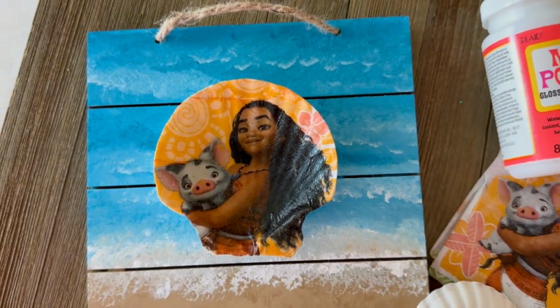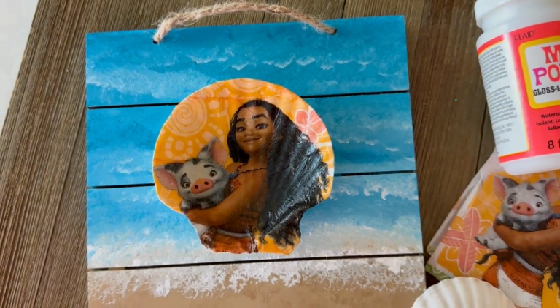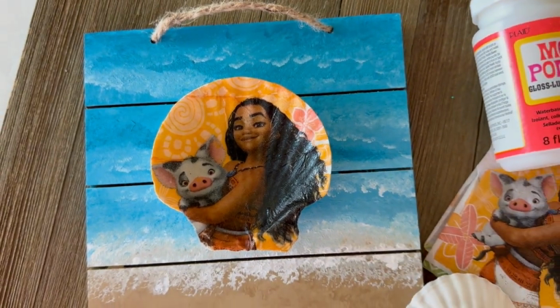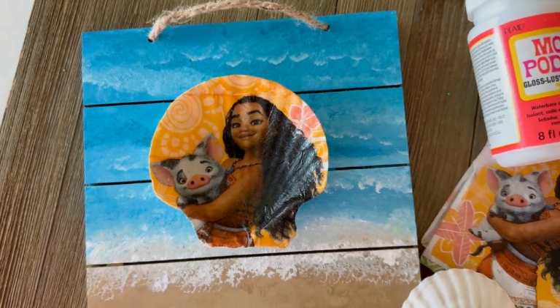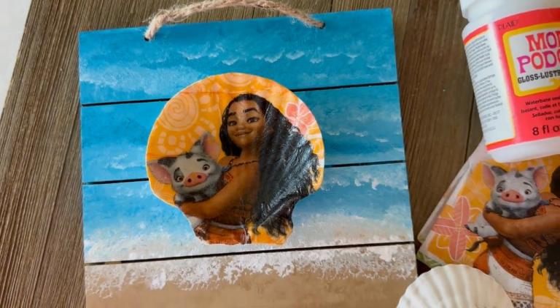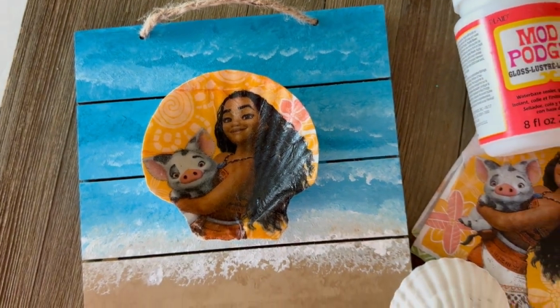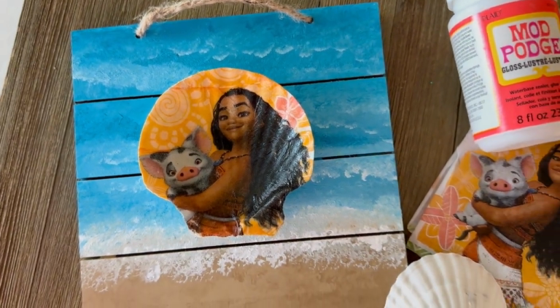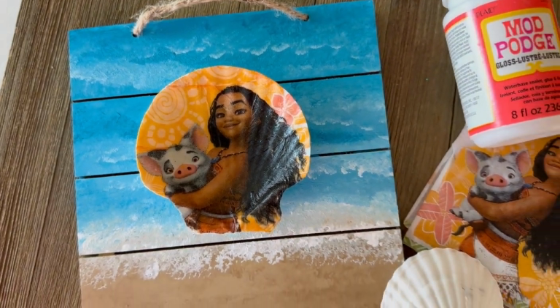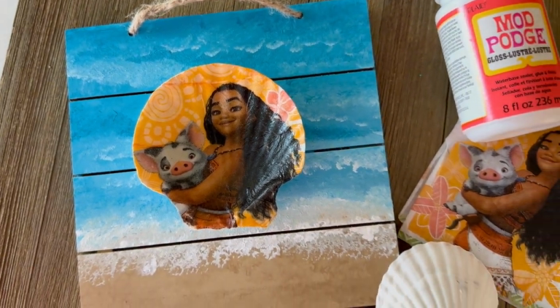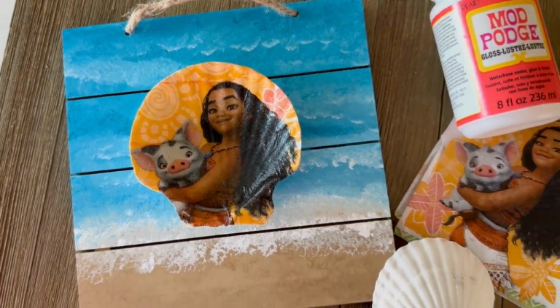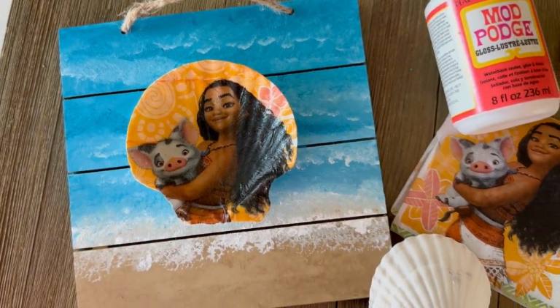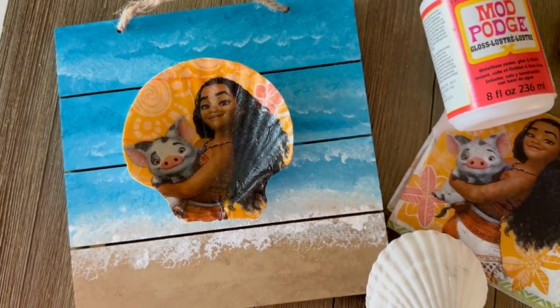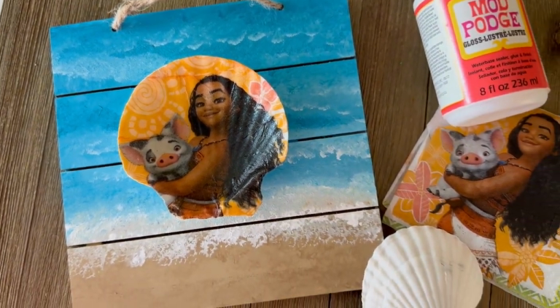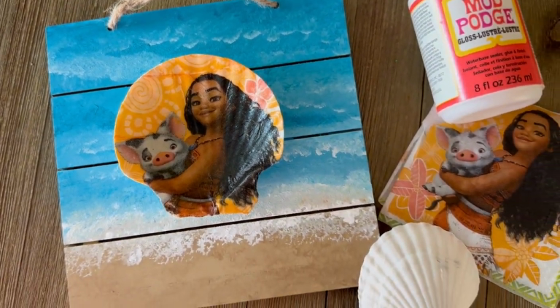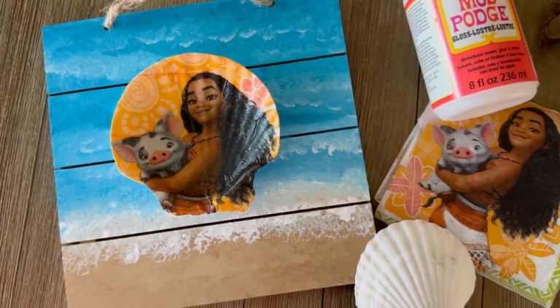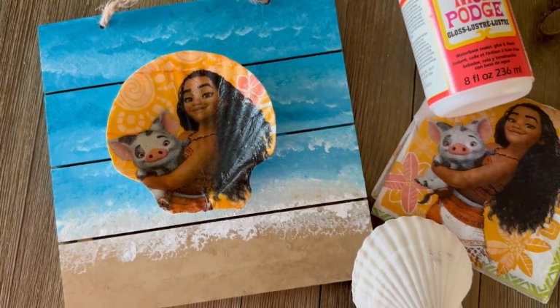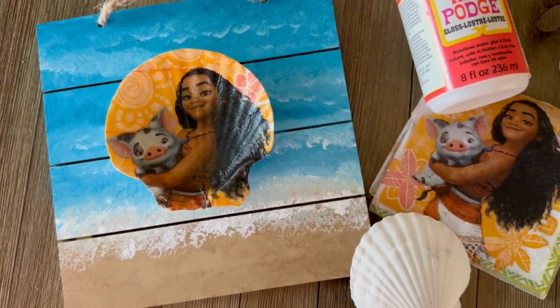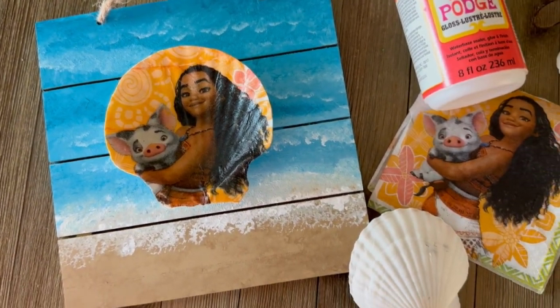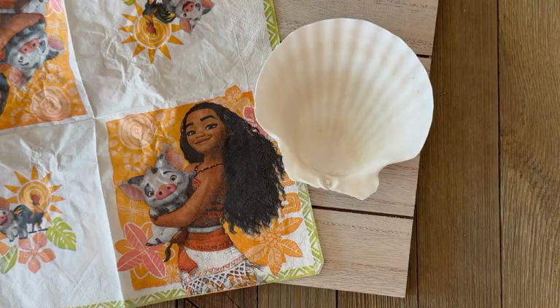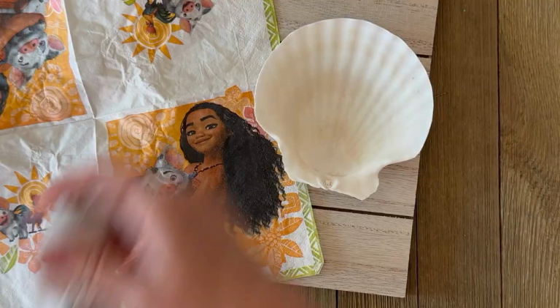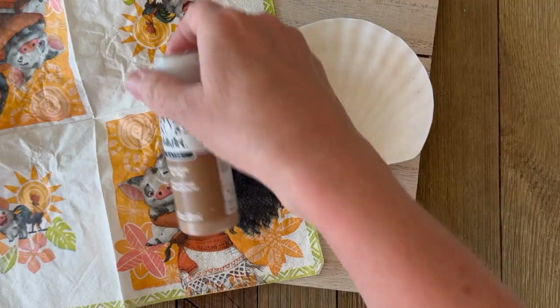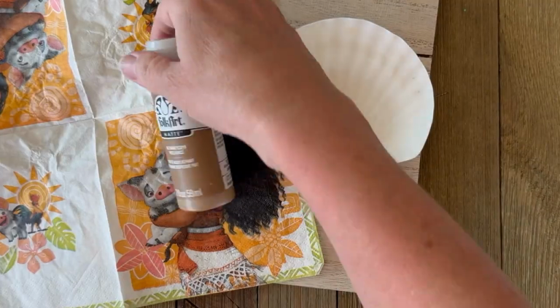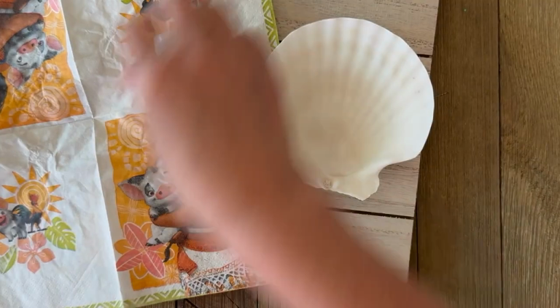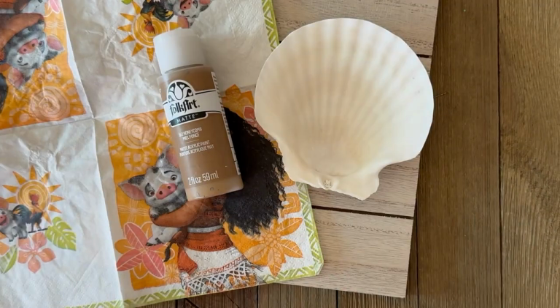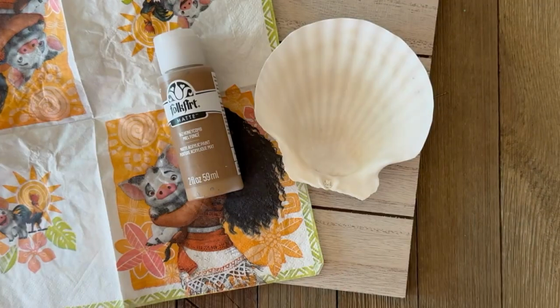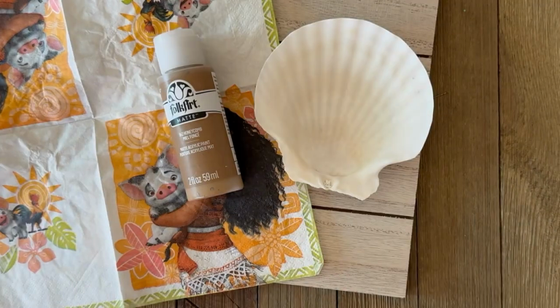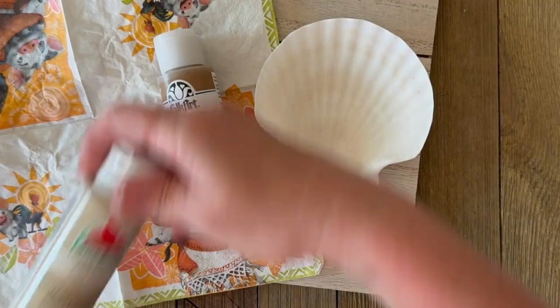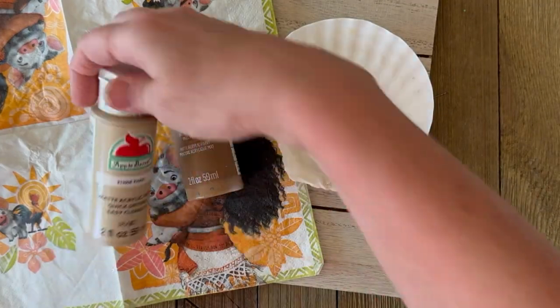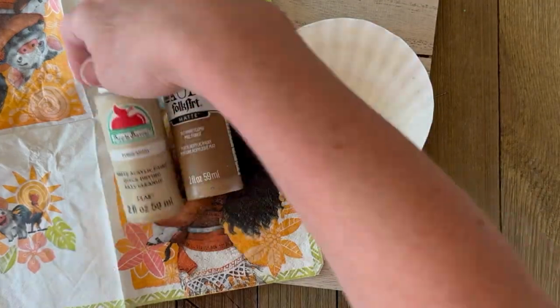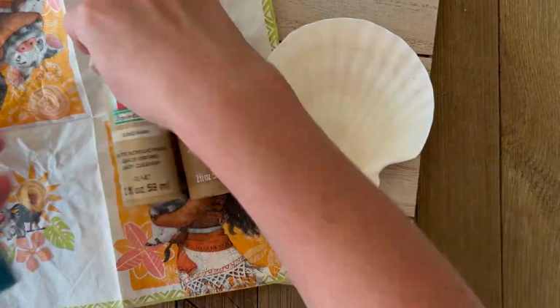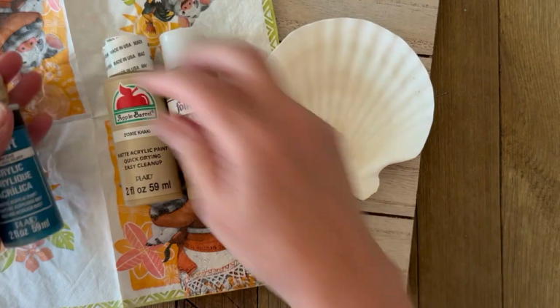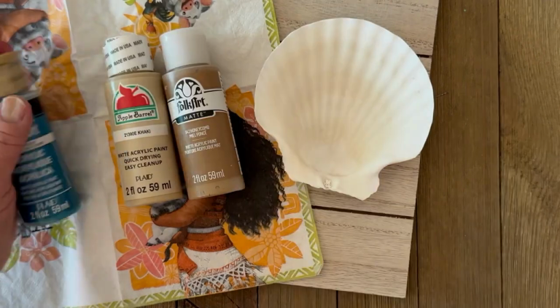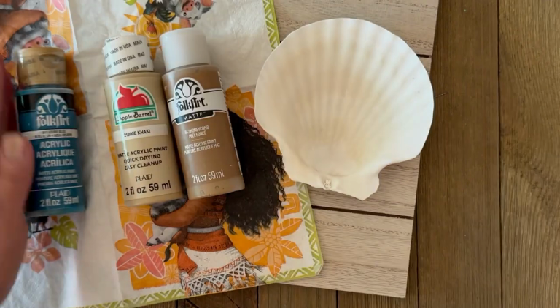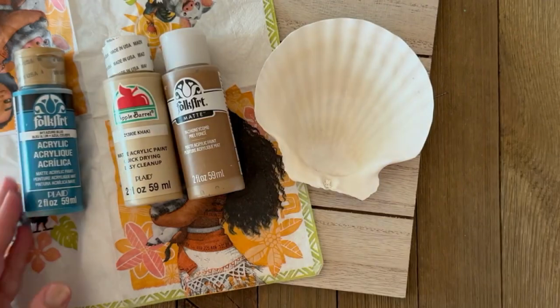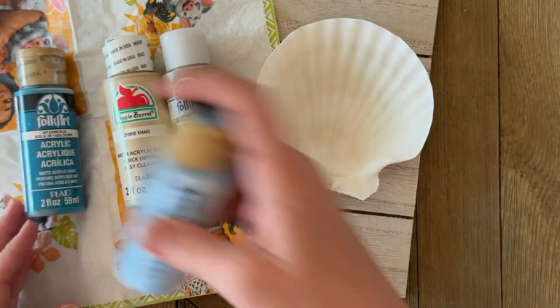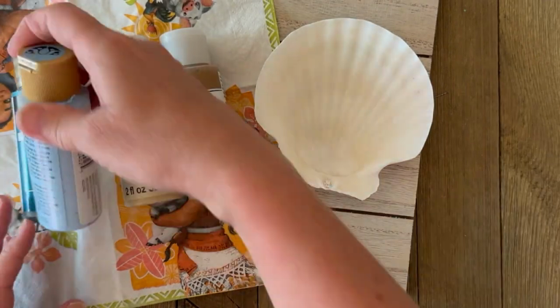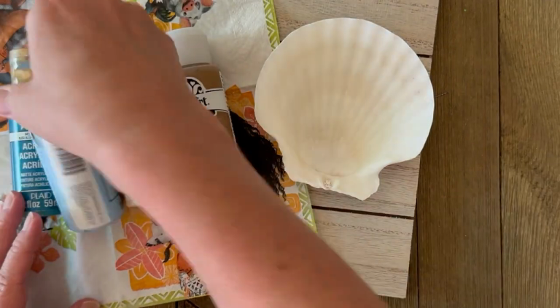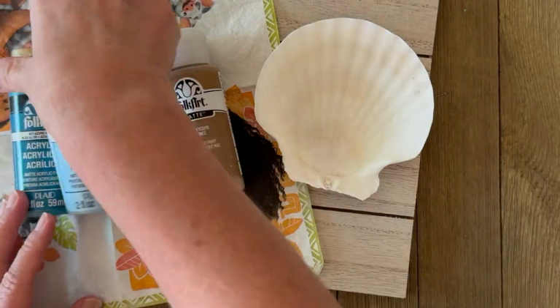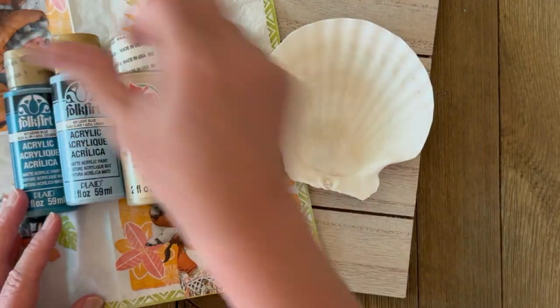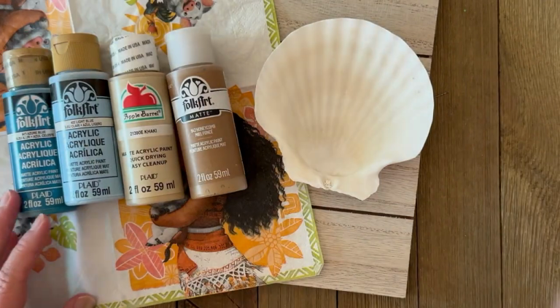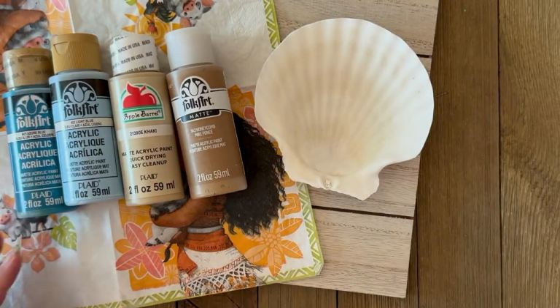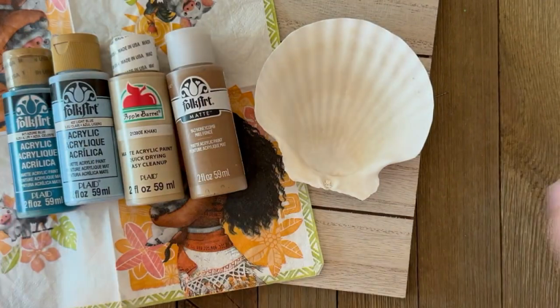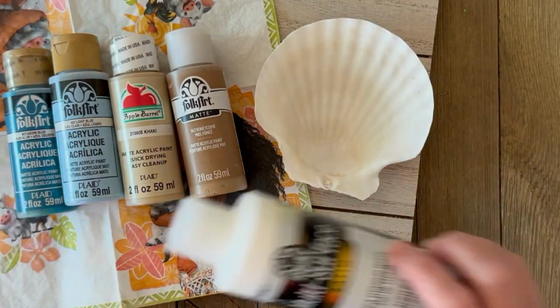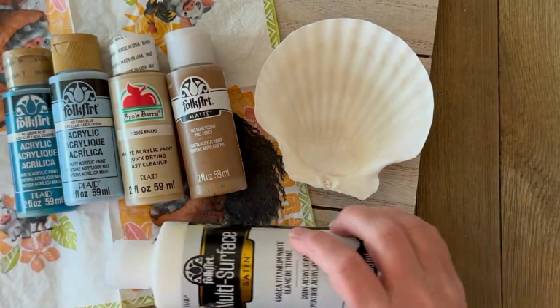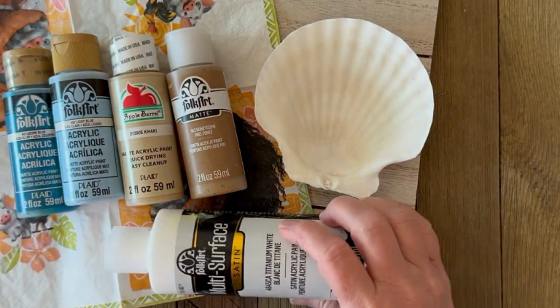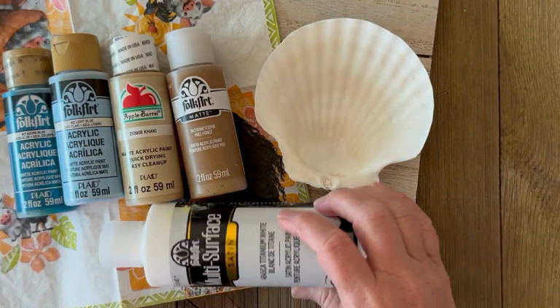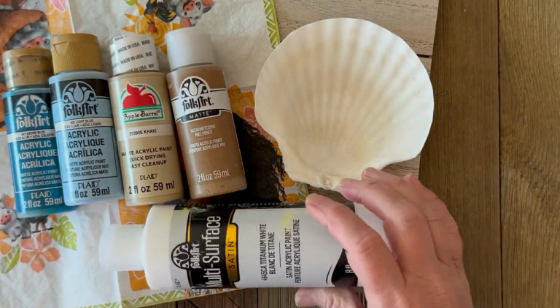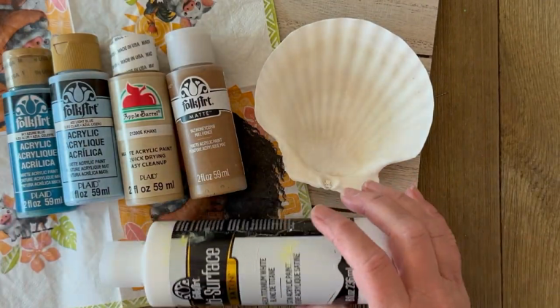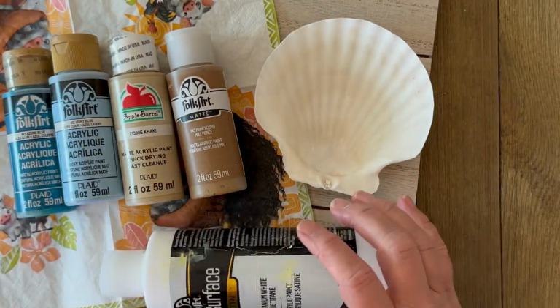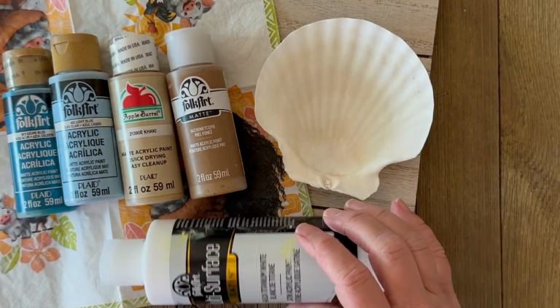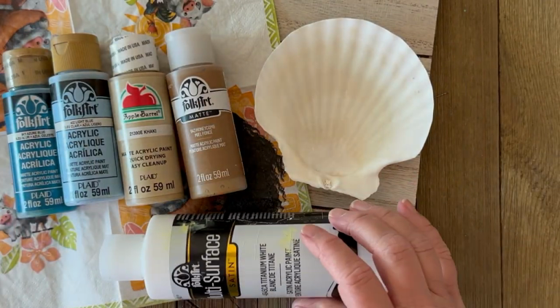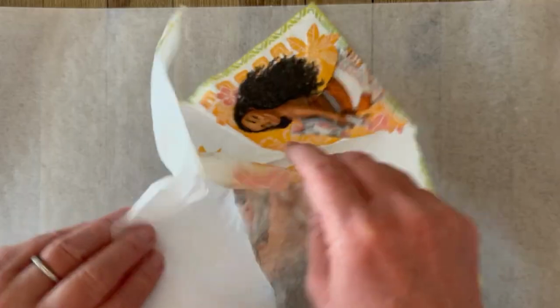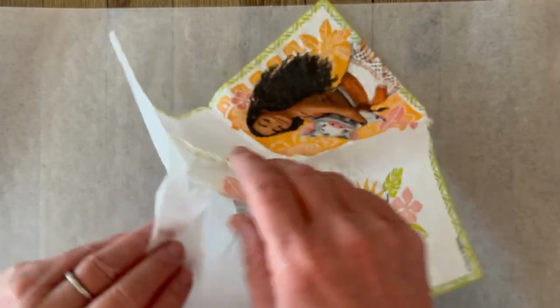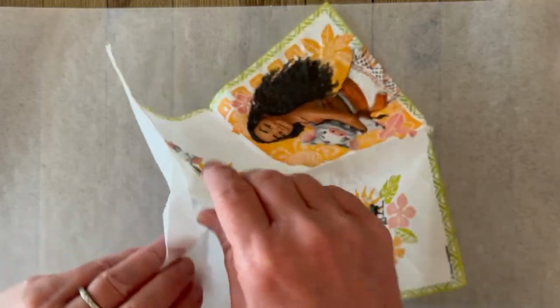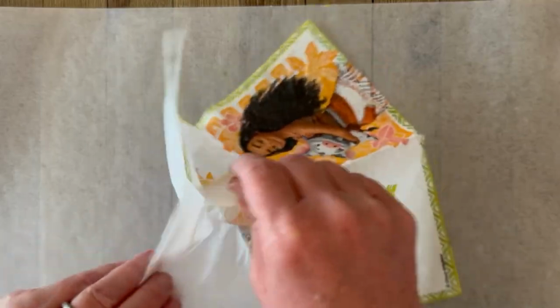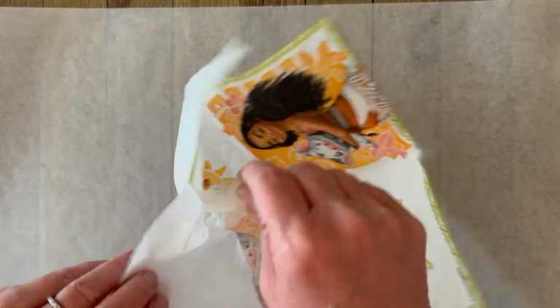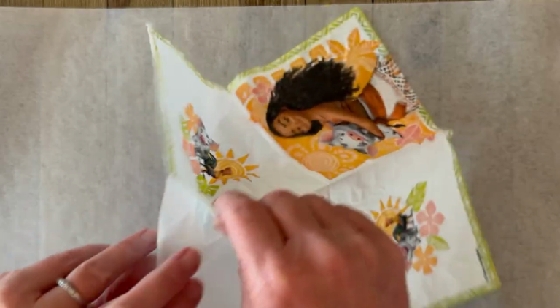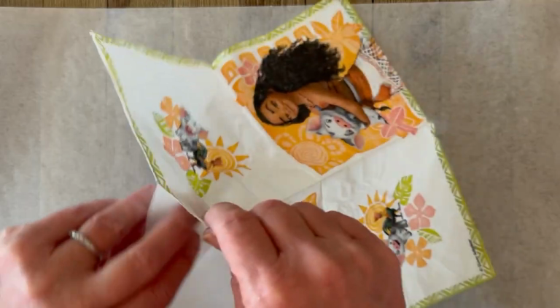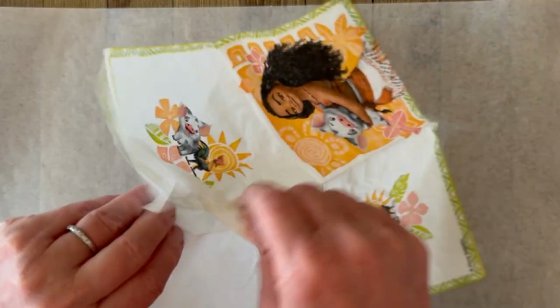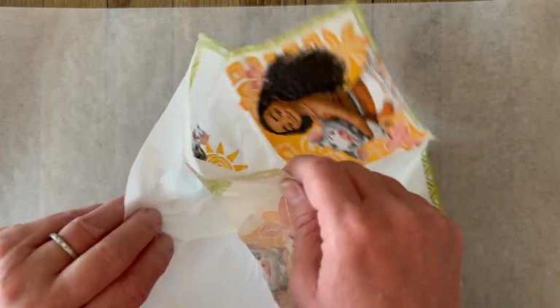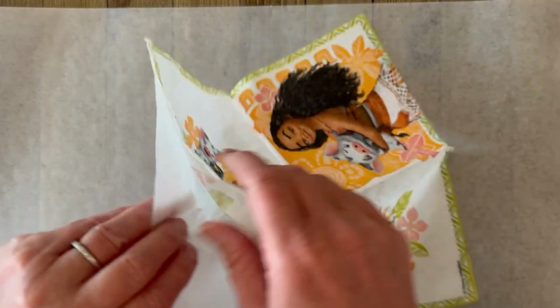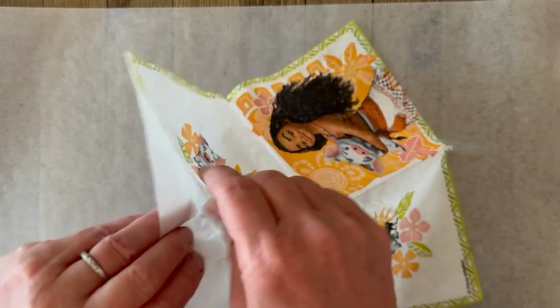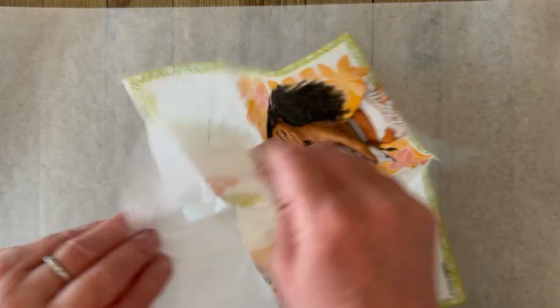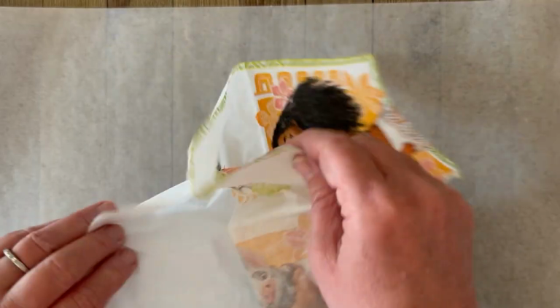I'm also doing a quick painting tutorial in this video. I'm using two different shades of brown, two different blues, and some white.